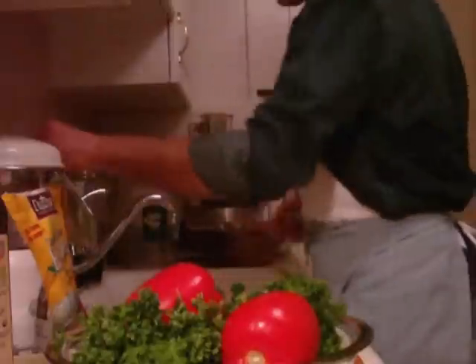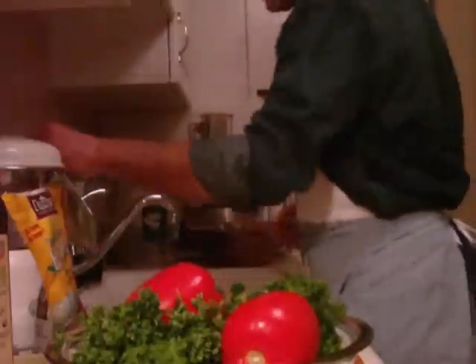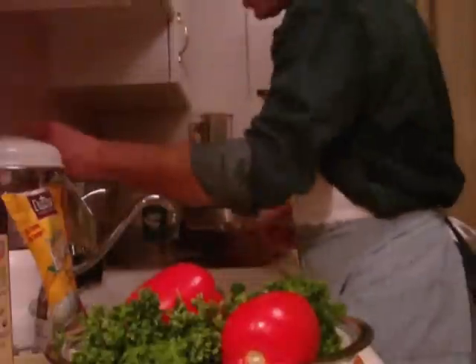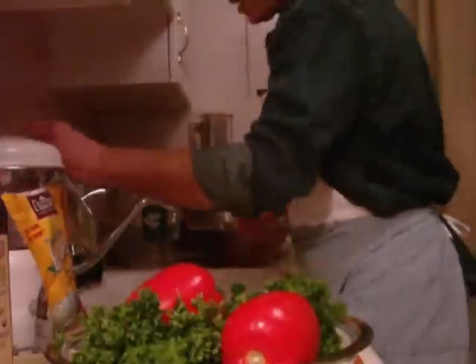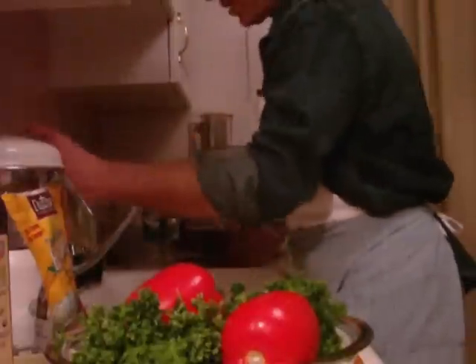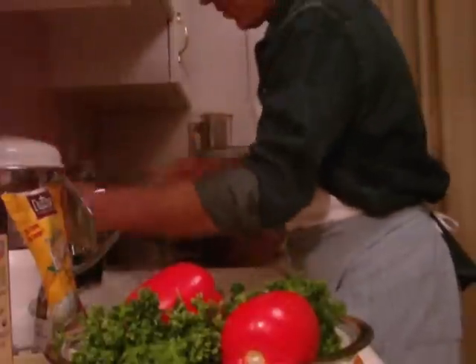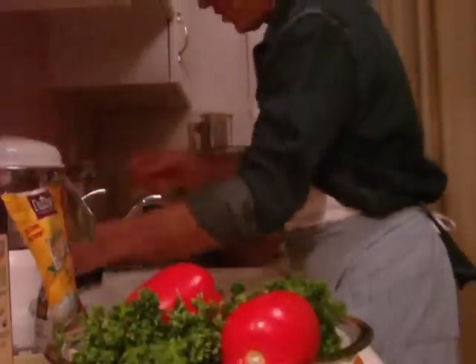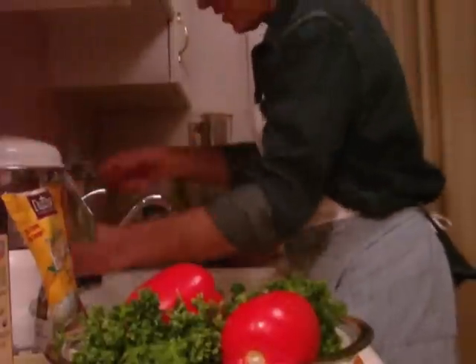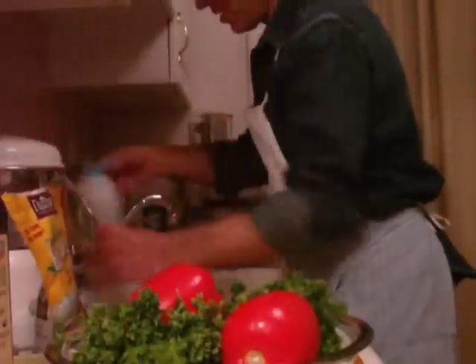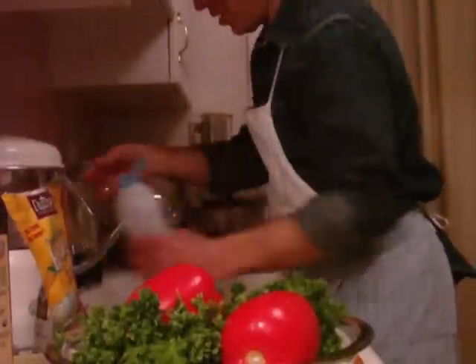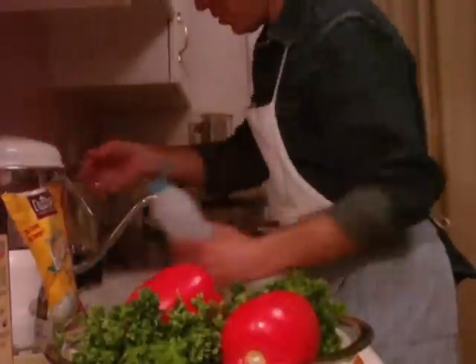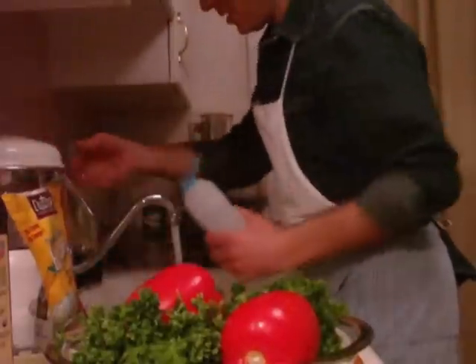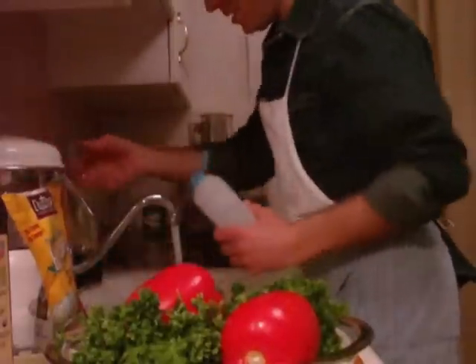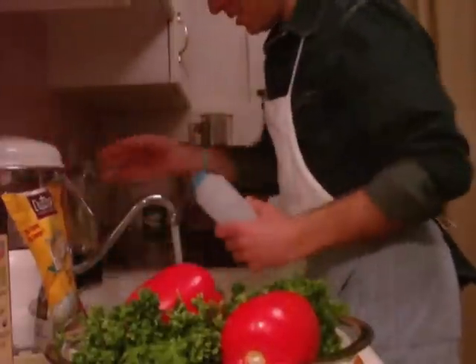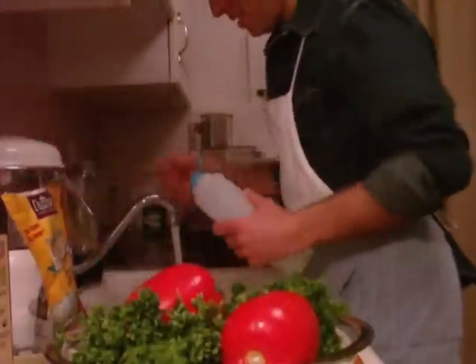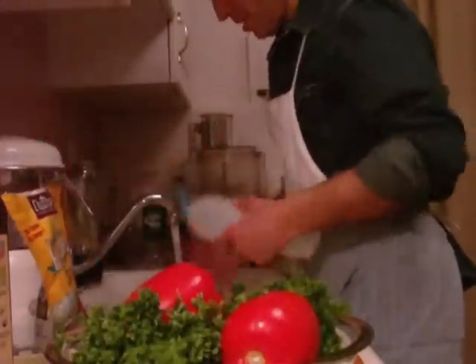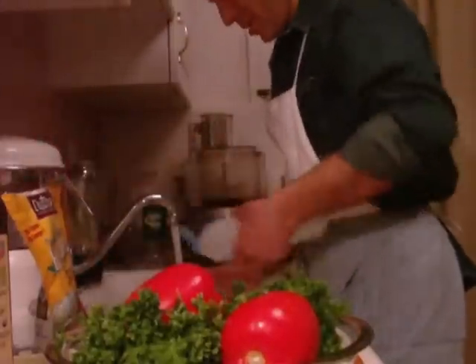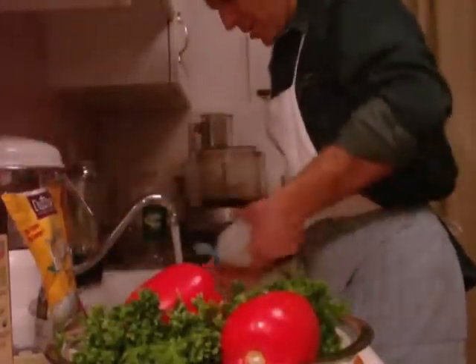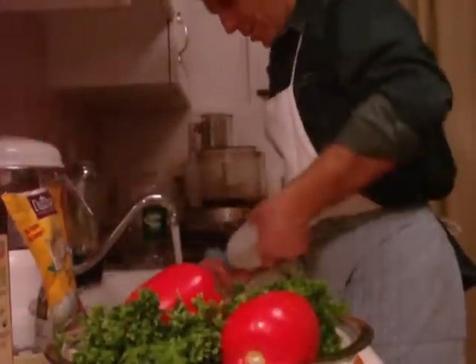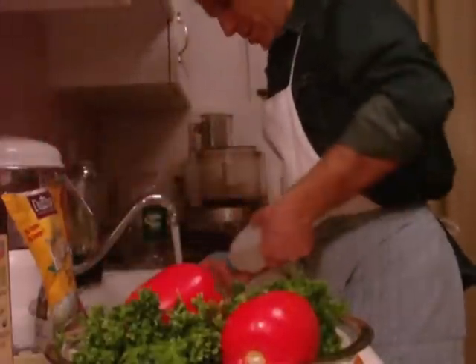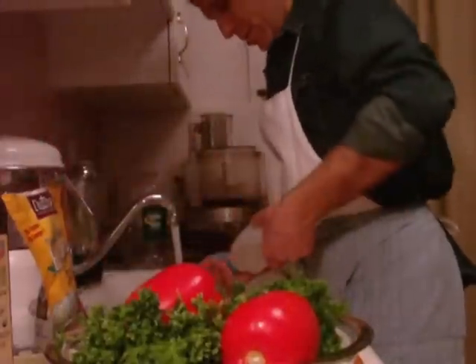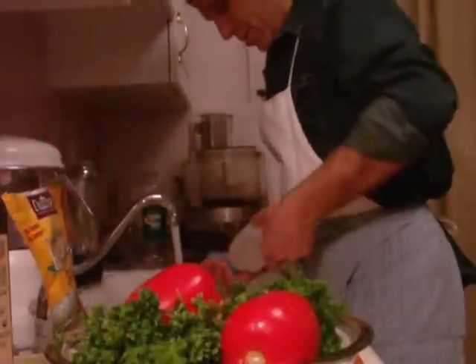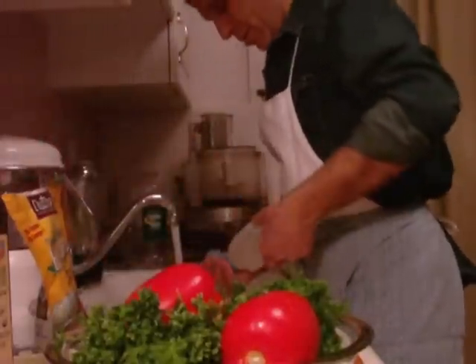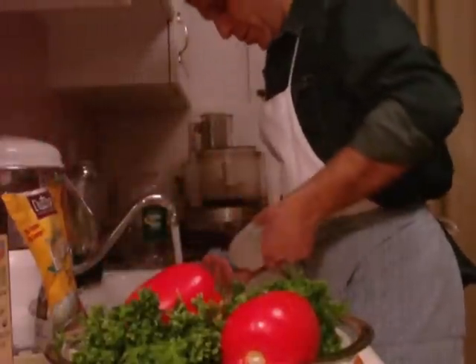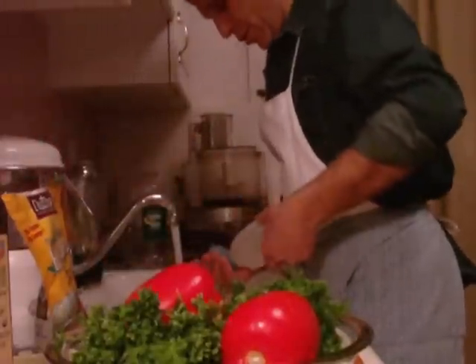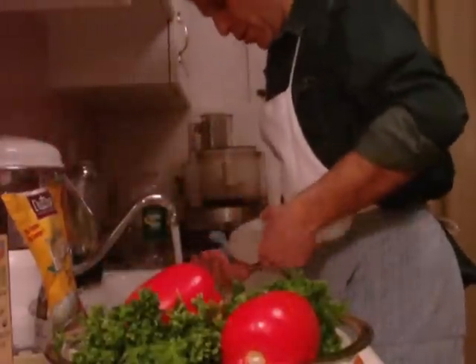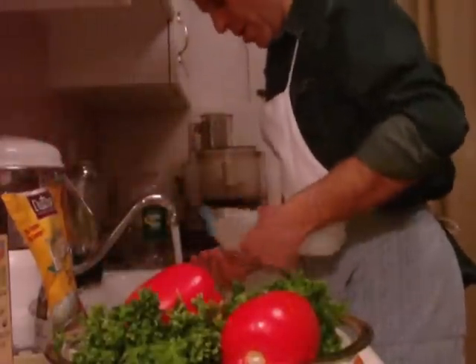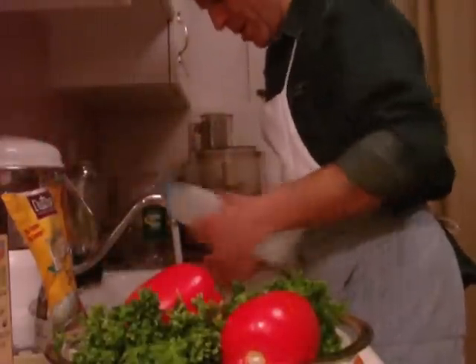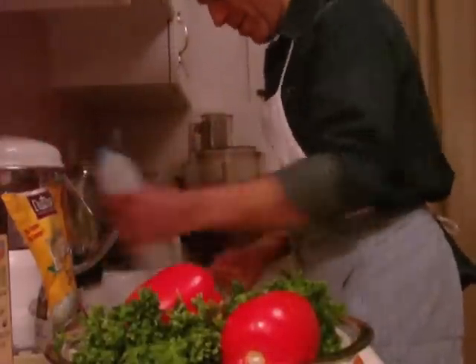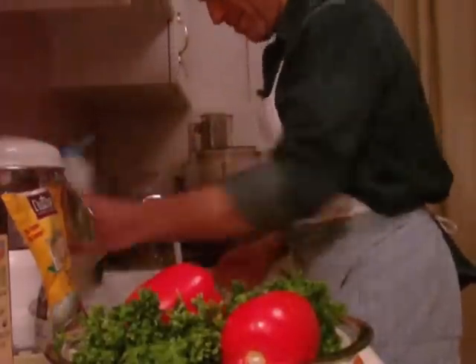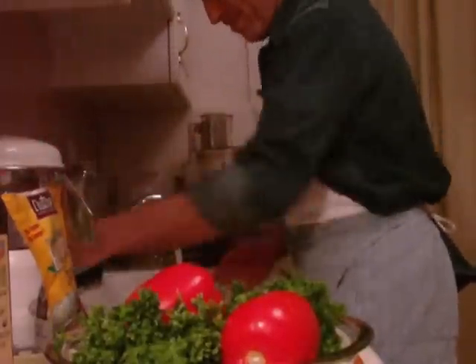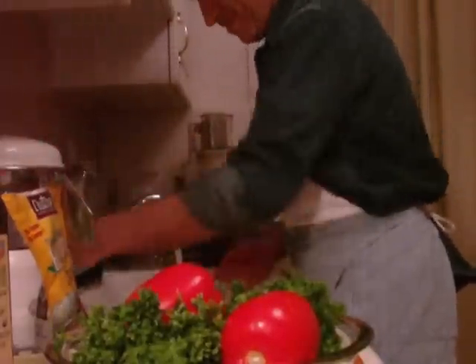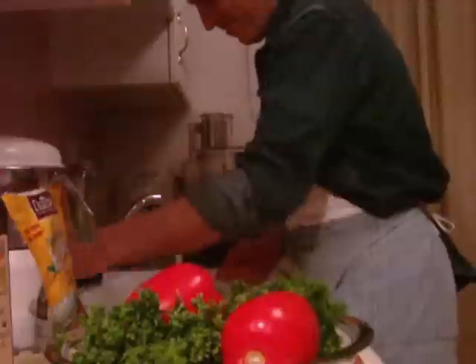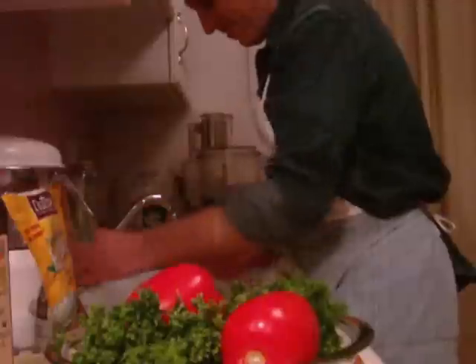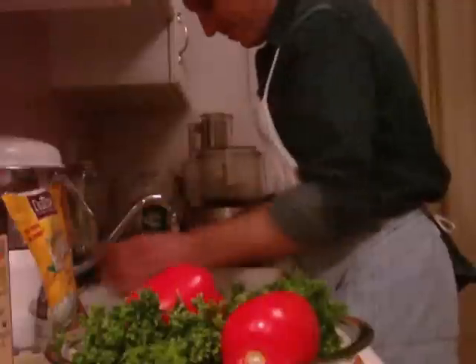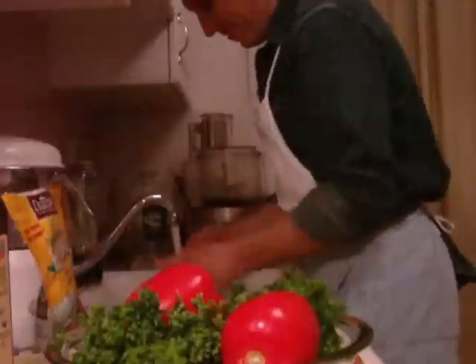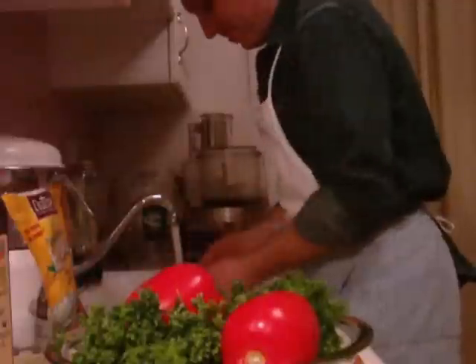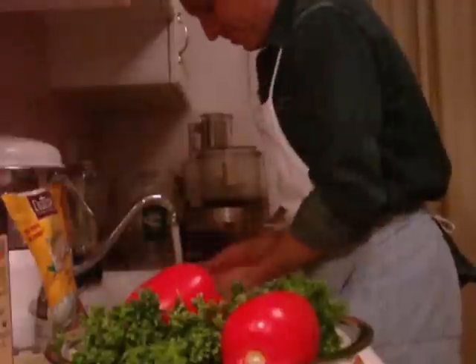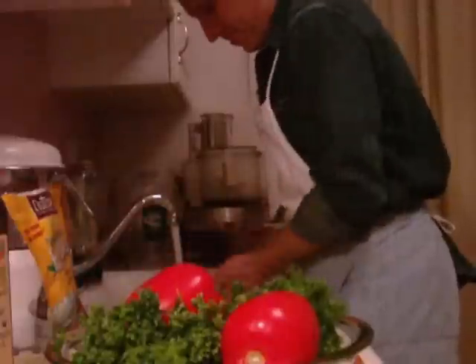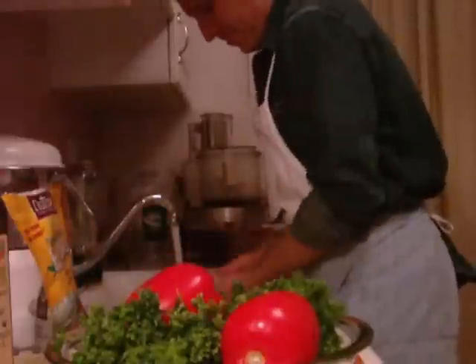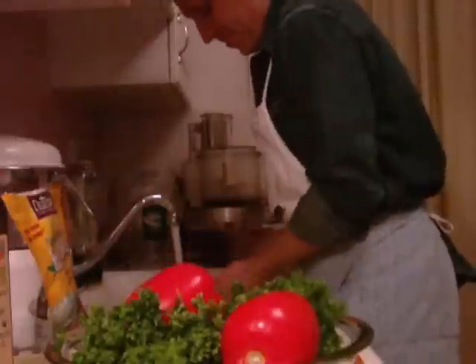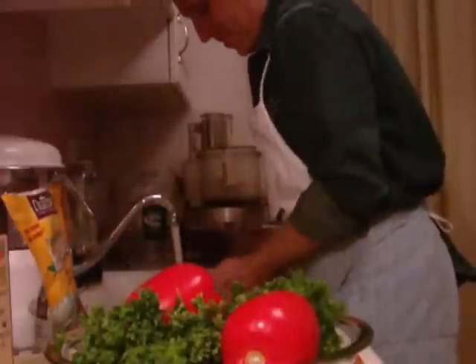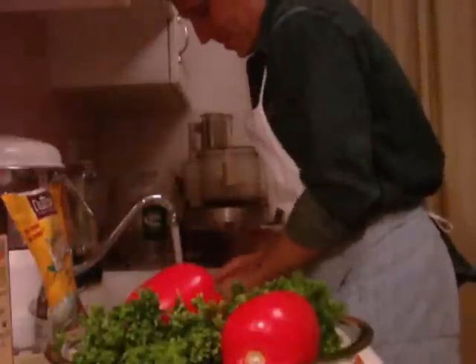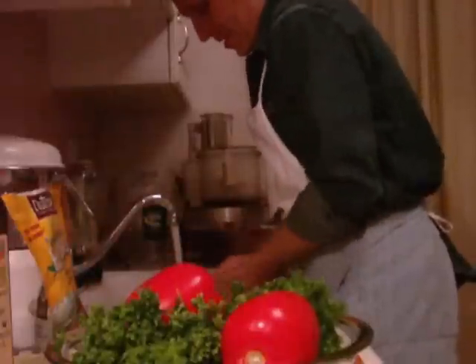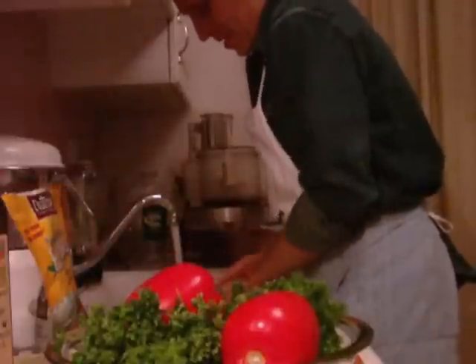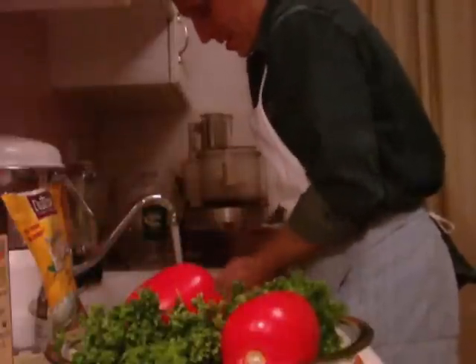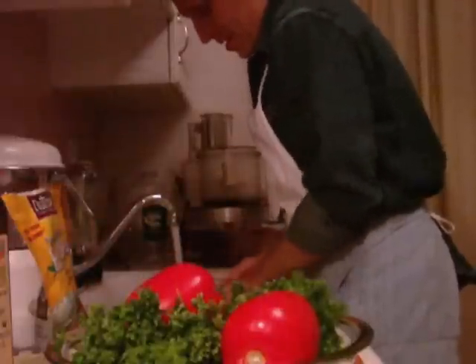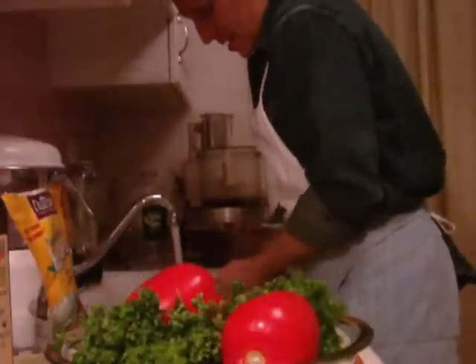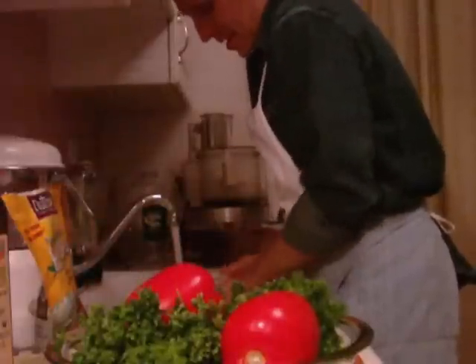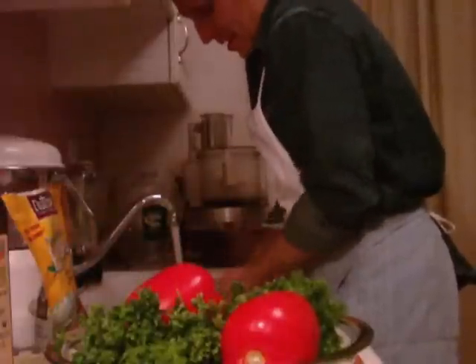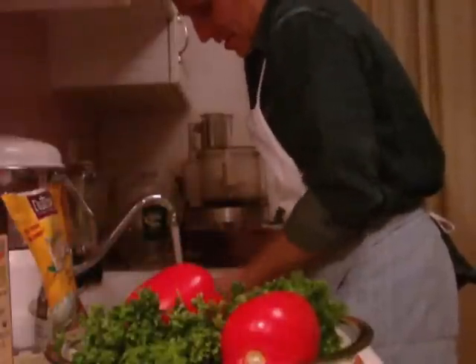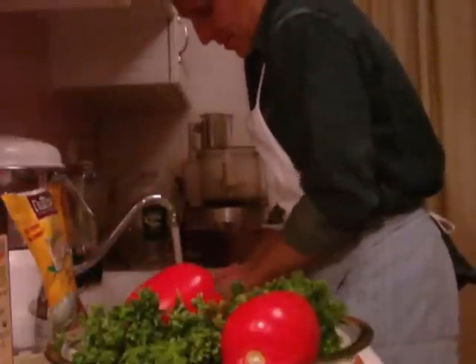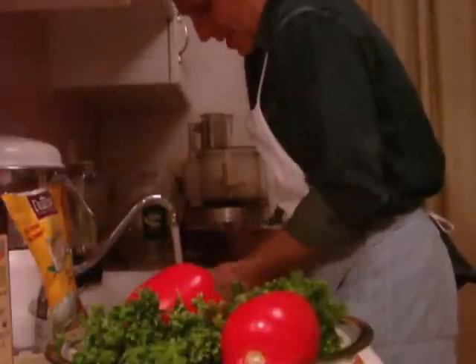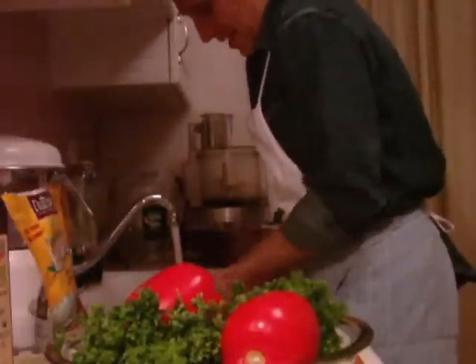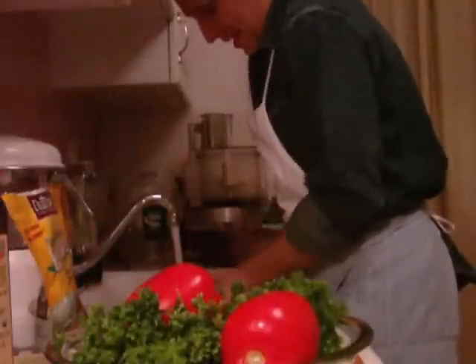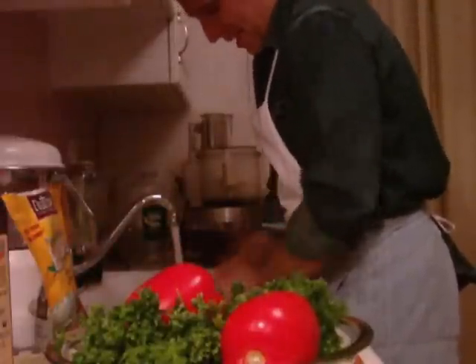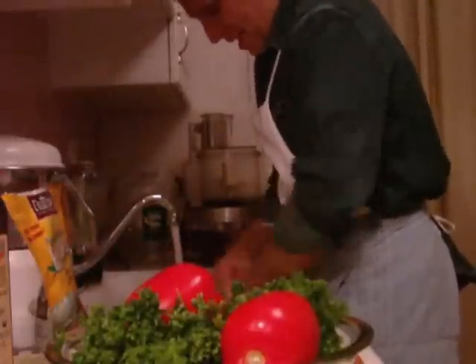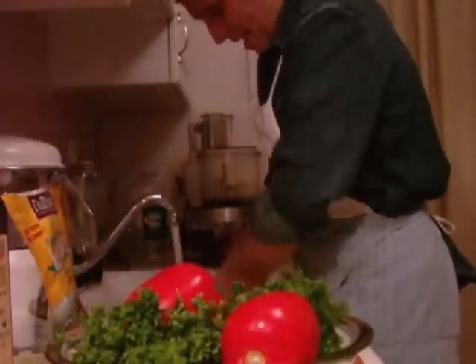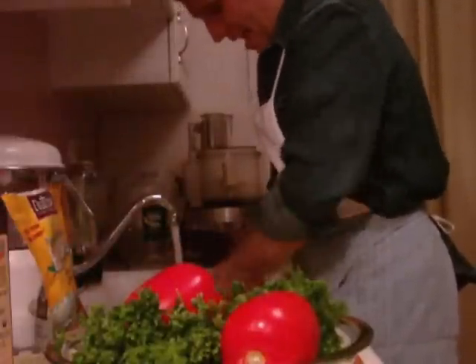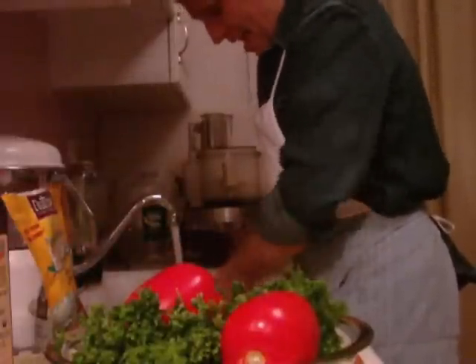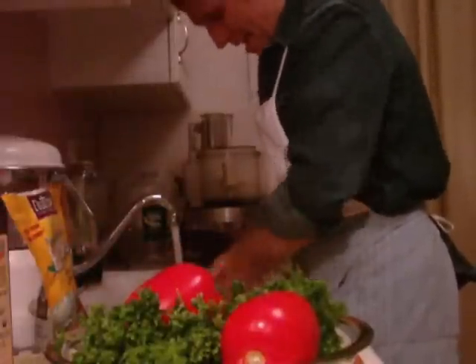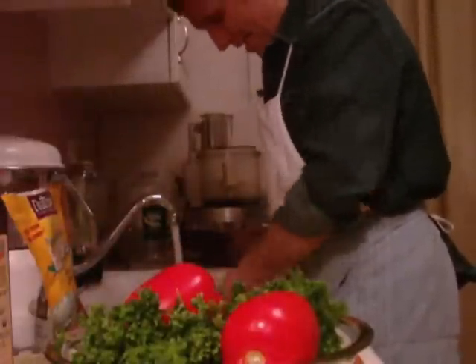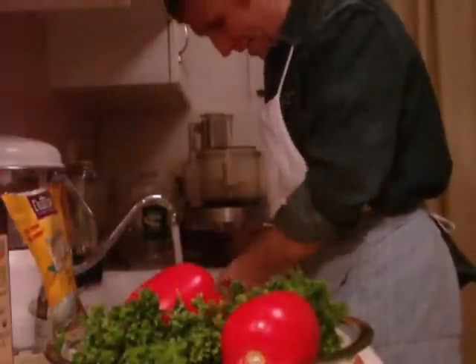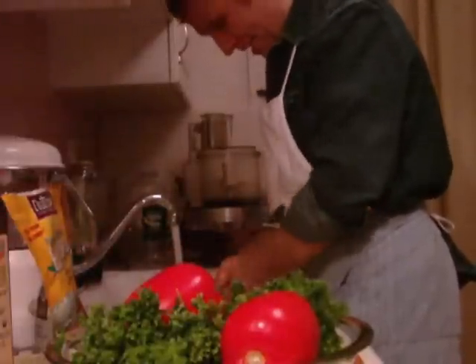First things first, as always — scrub up. Nice, clean hands.